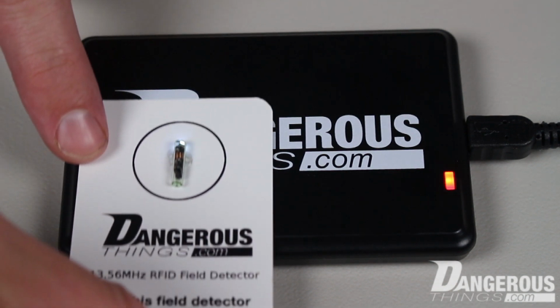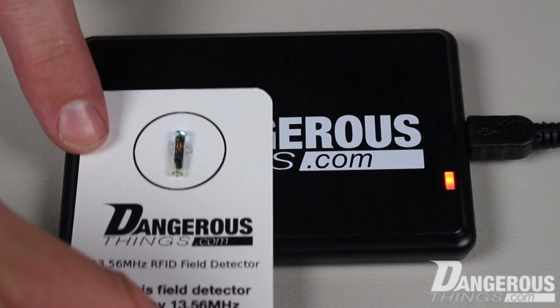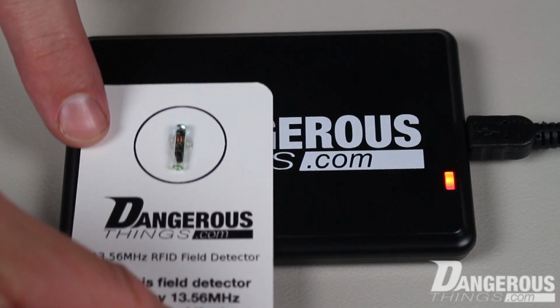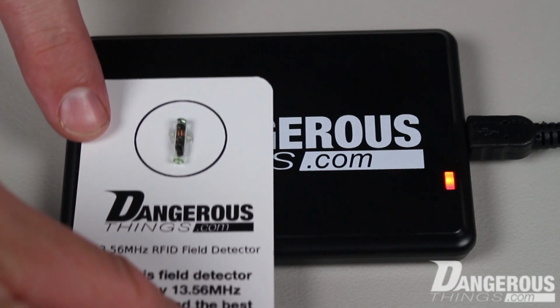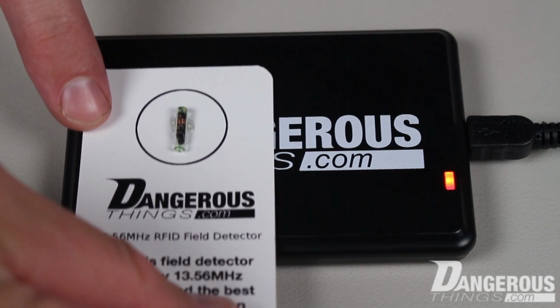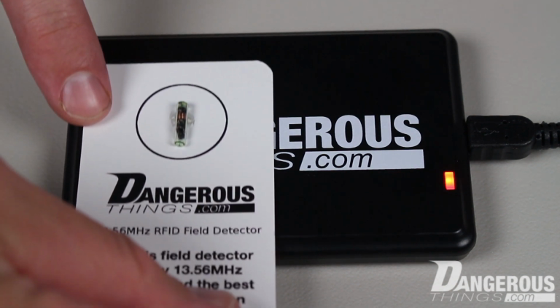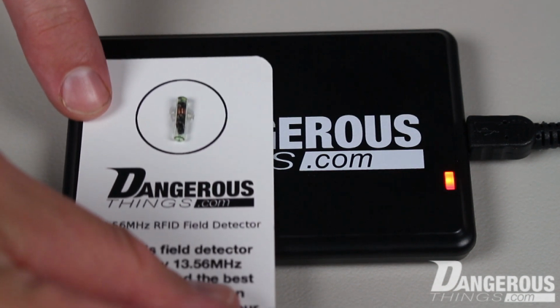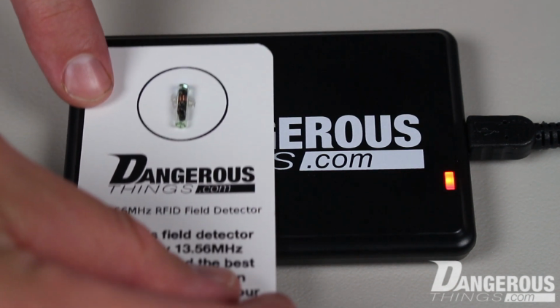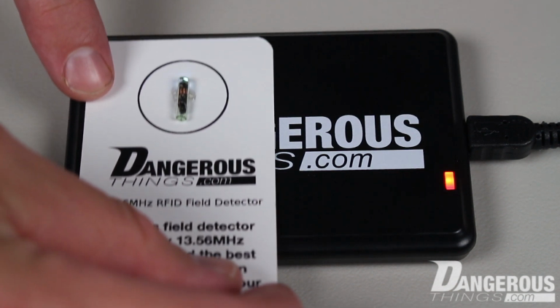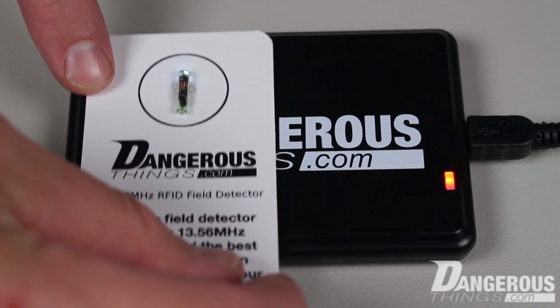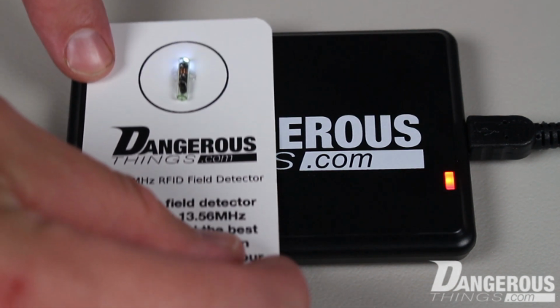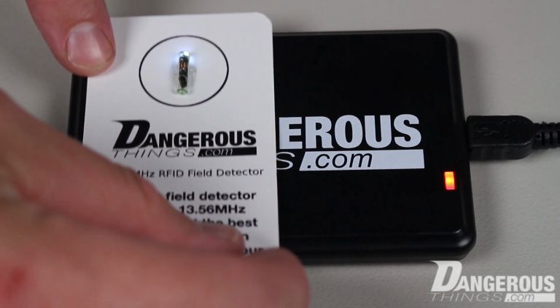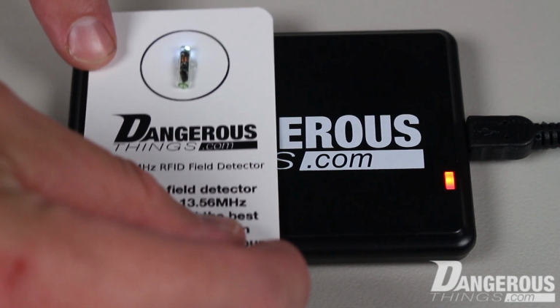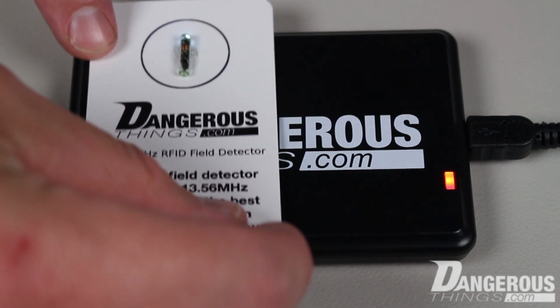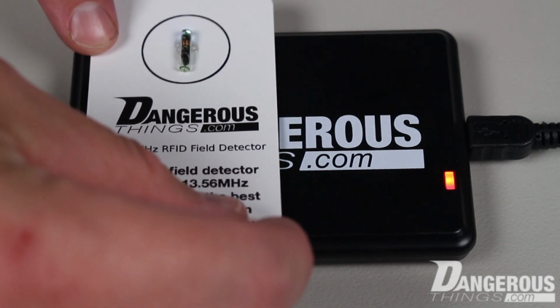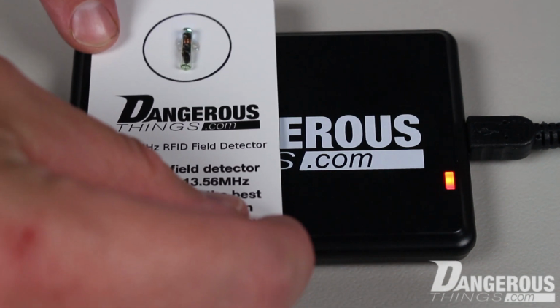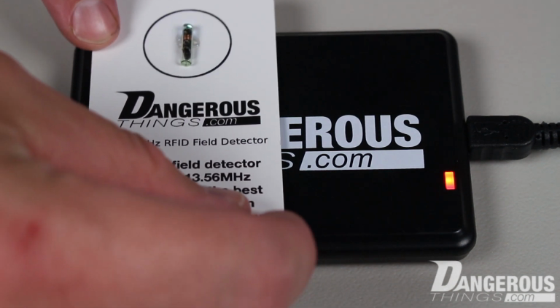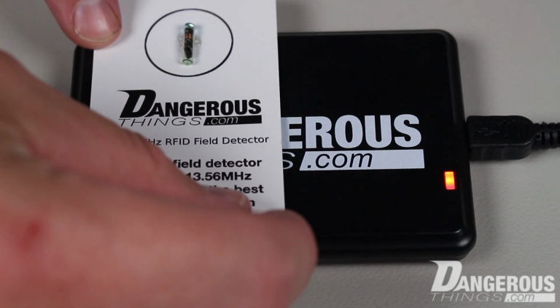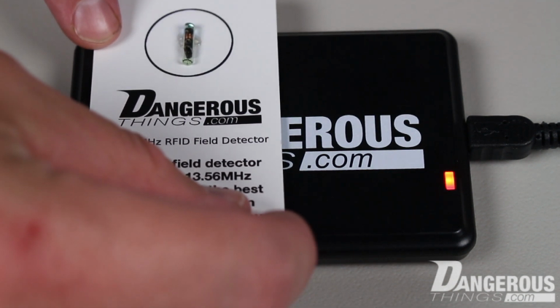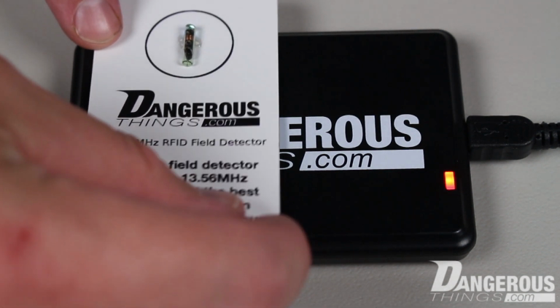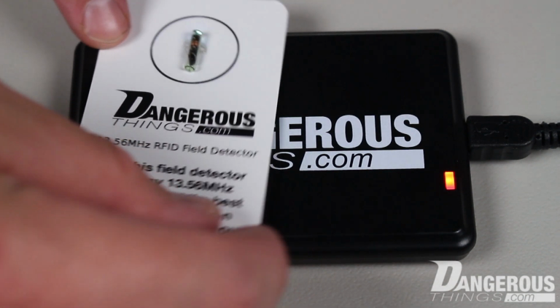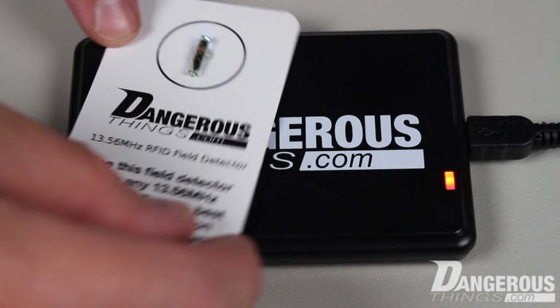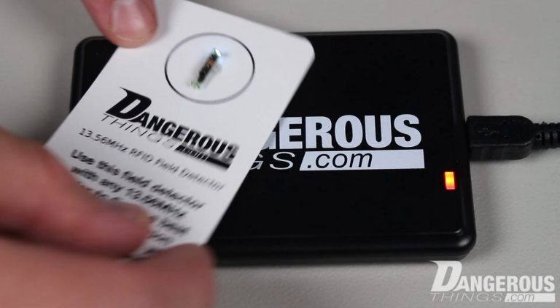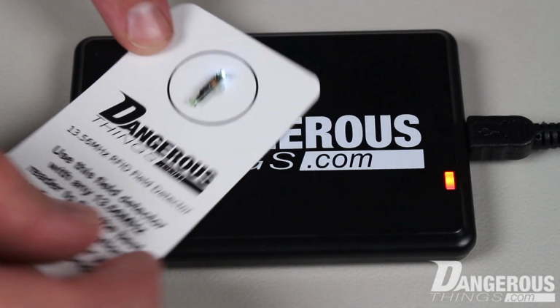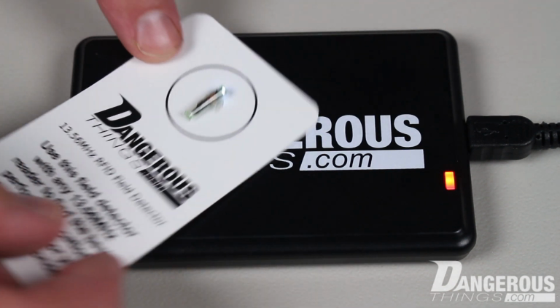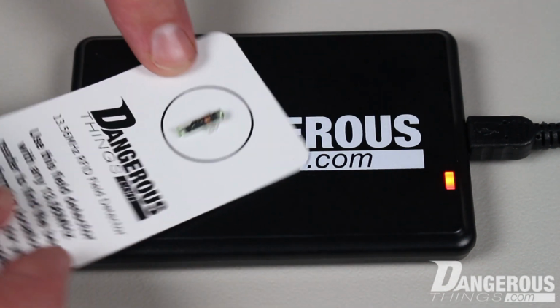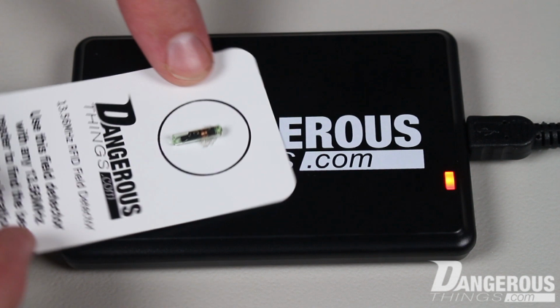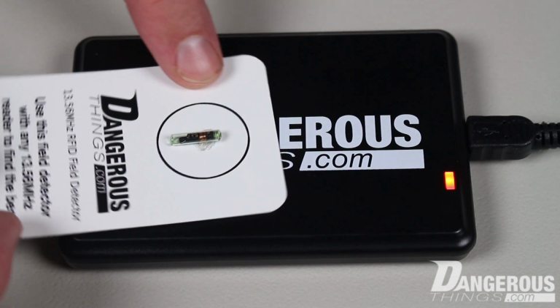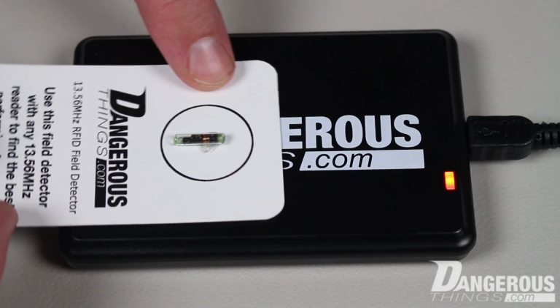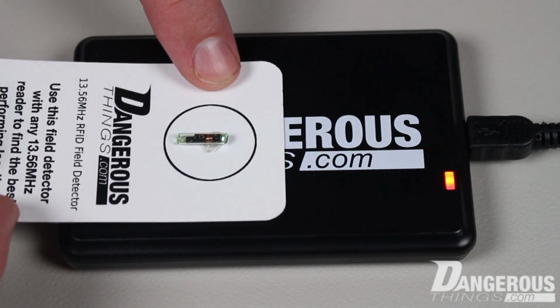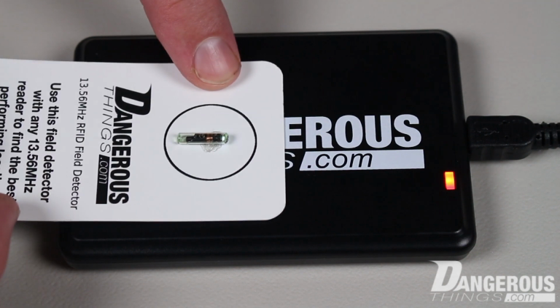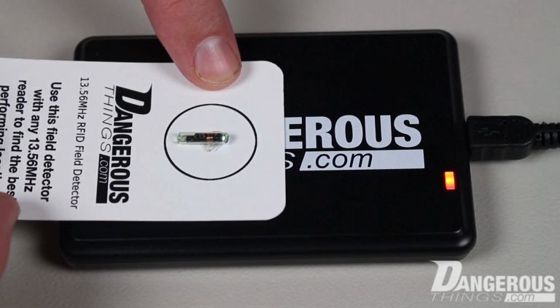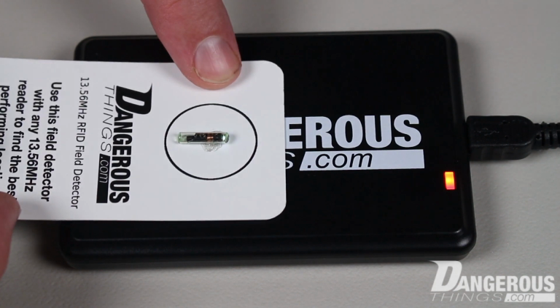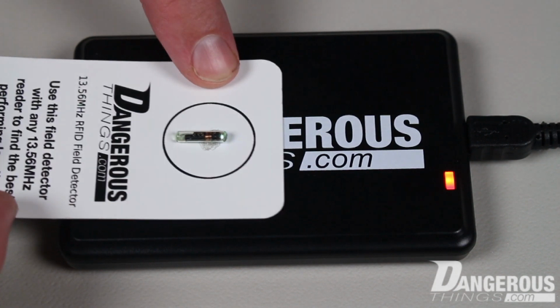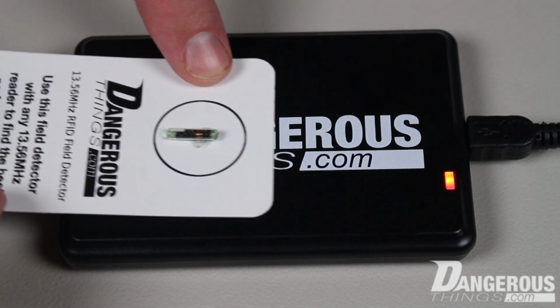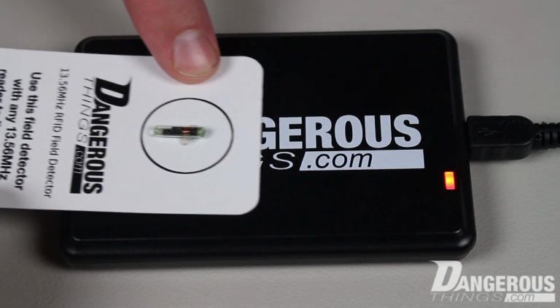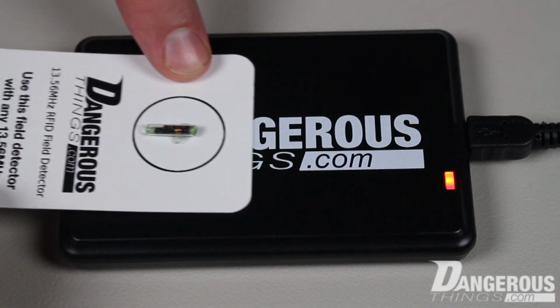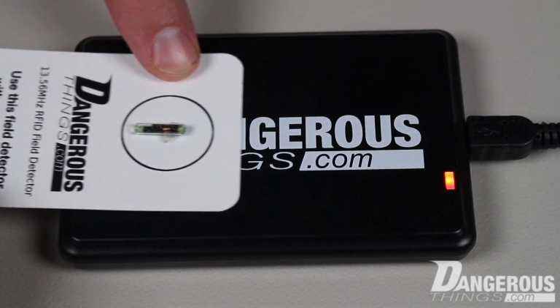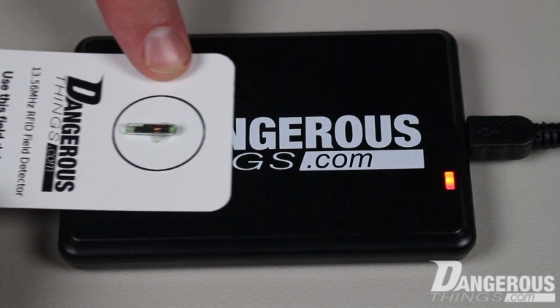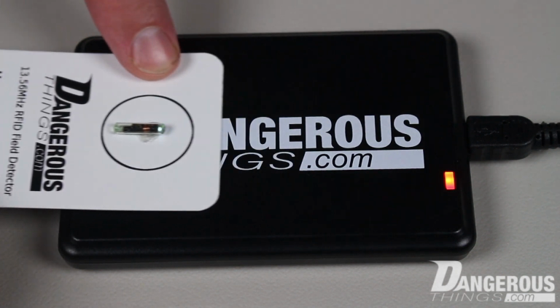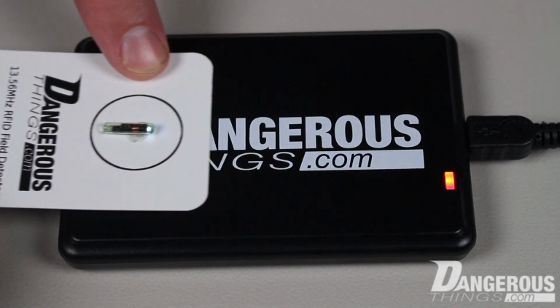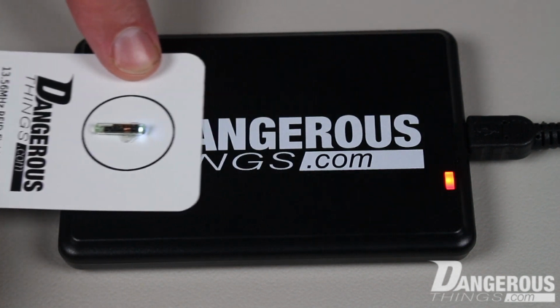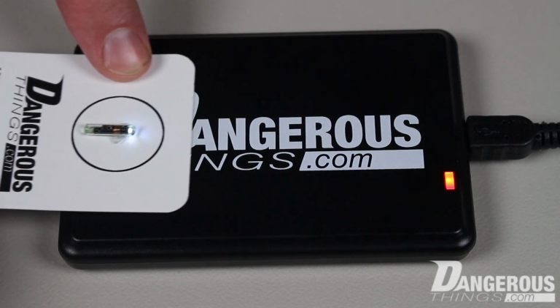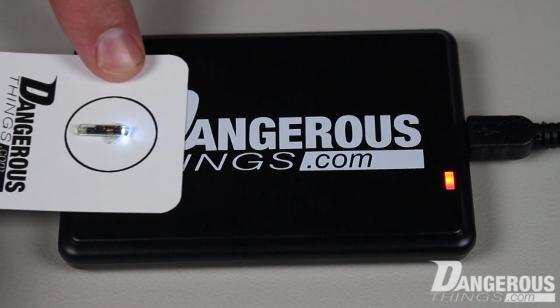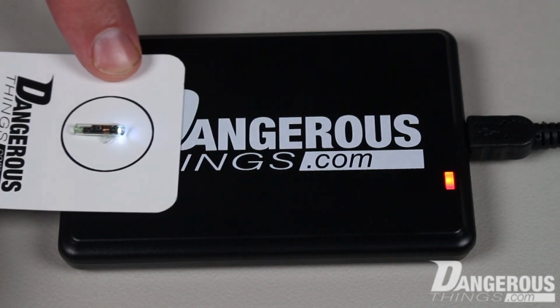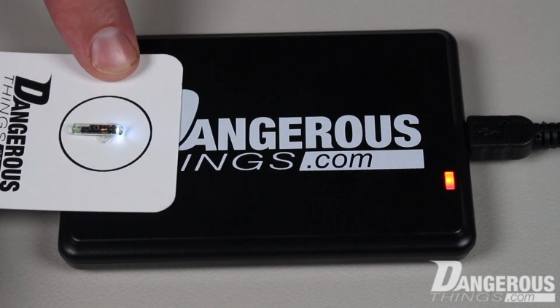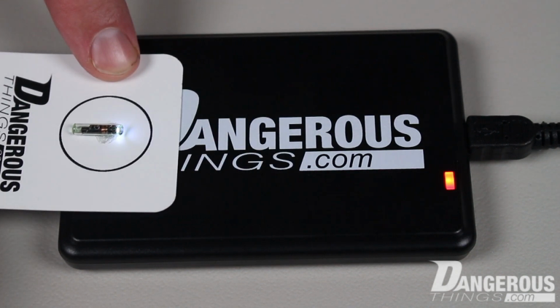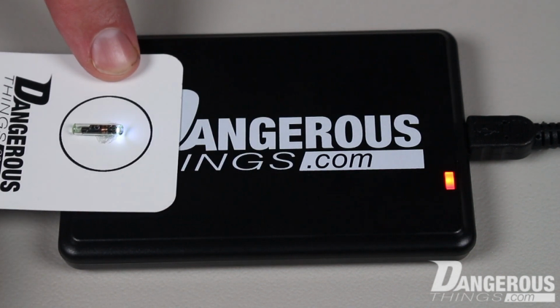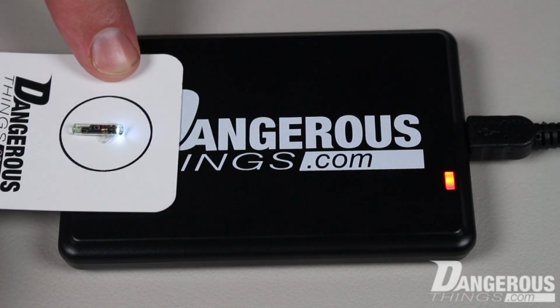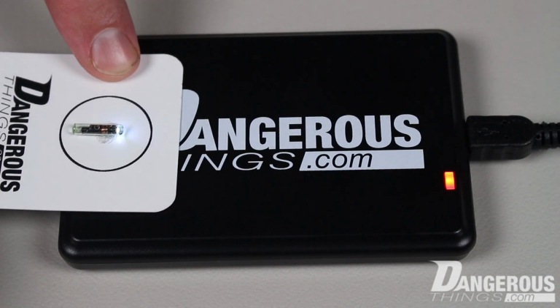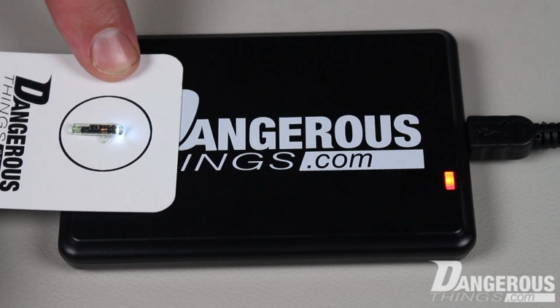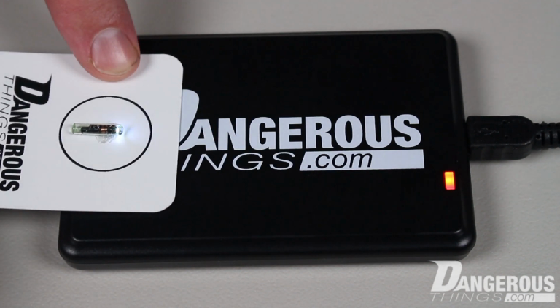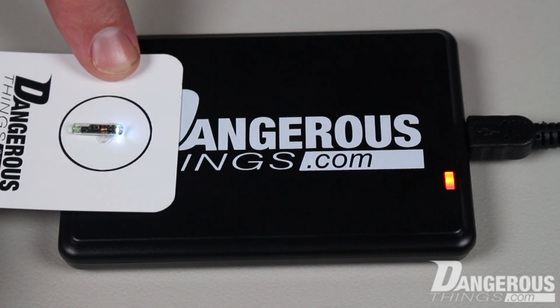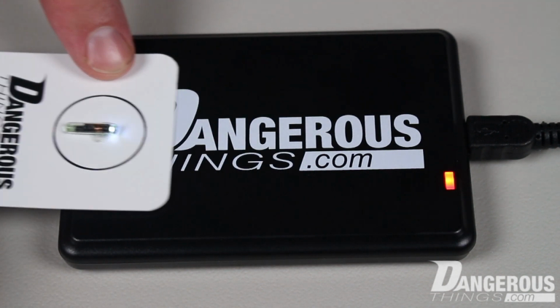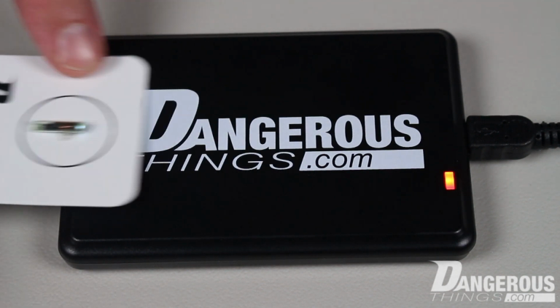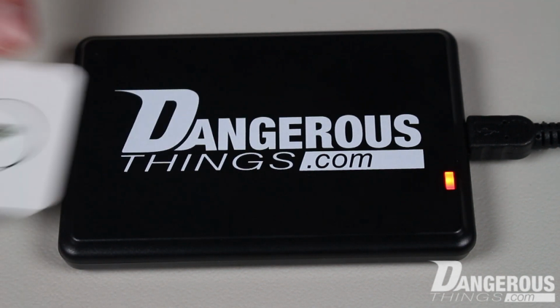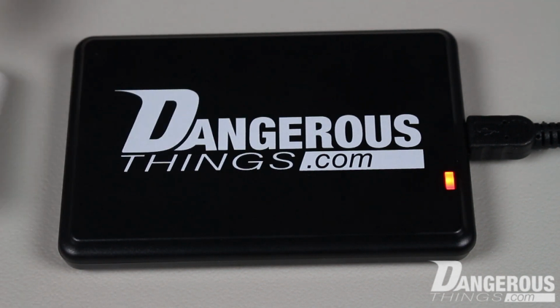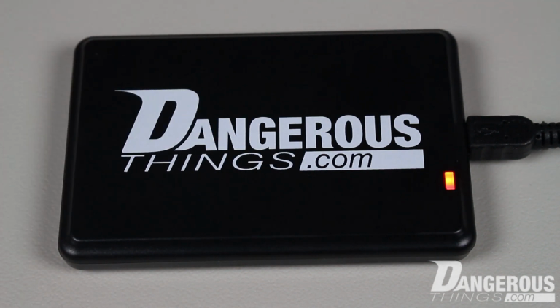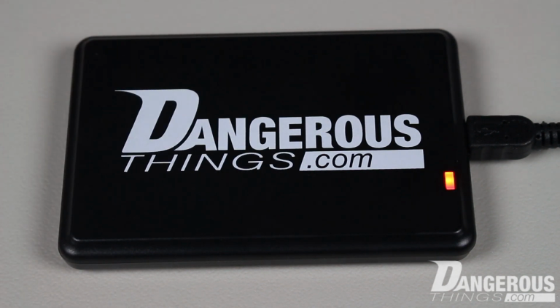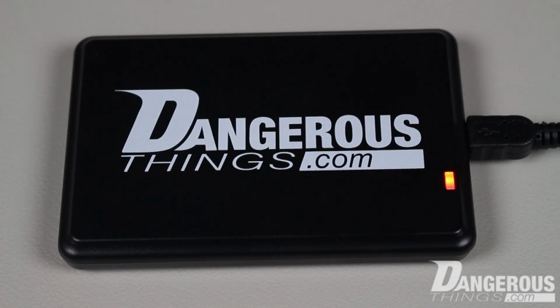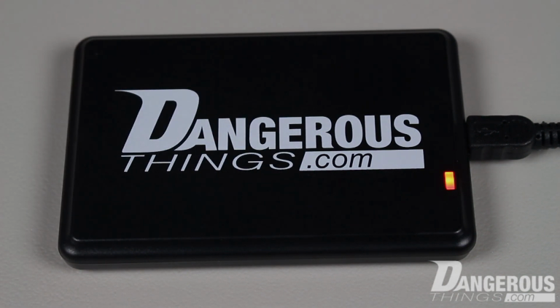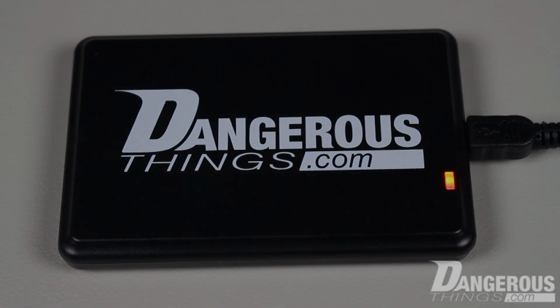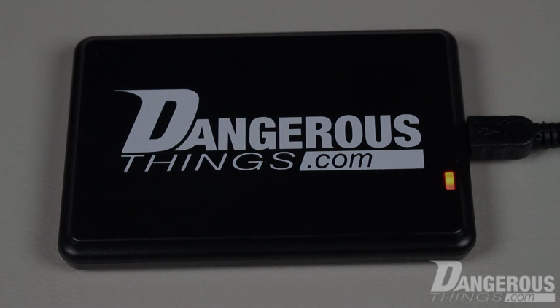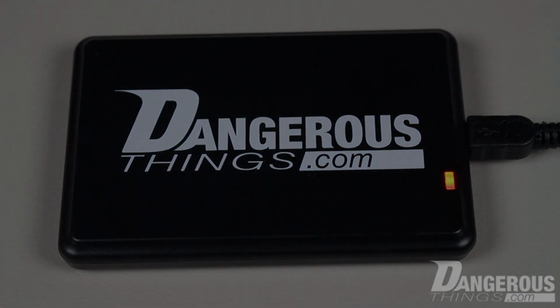I hope this video has been helpful in showing the differences and utility of the RFID diagnostic card and X-LED field testing device.